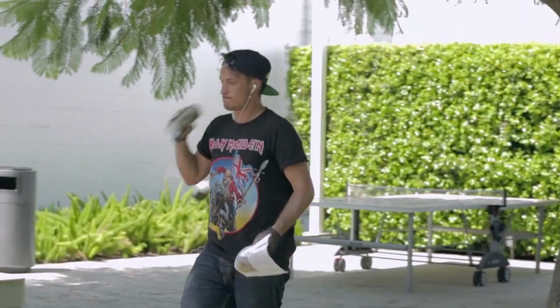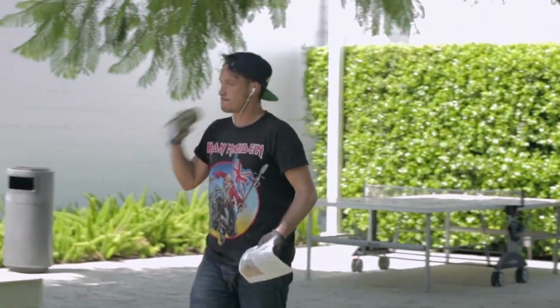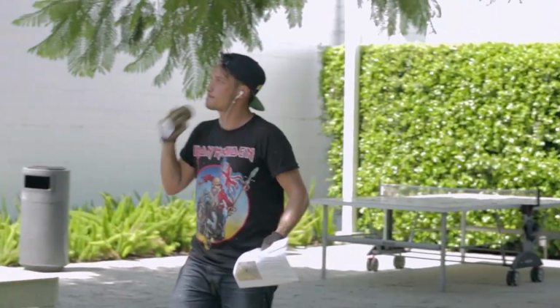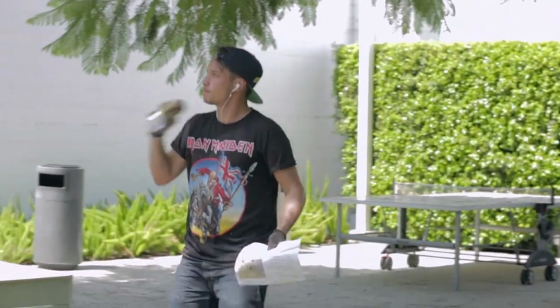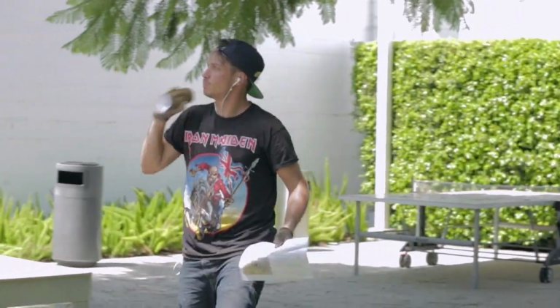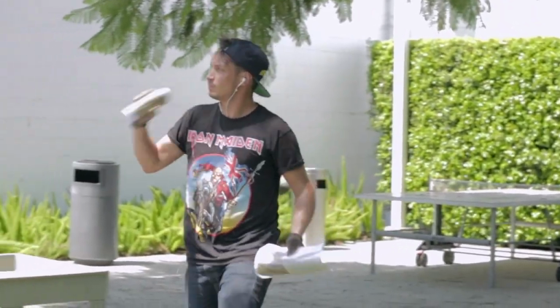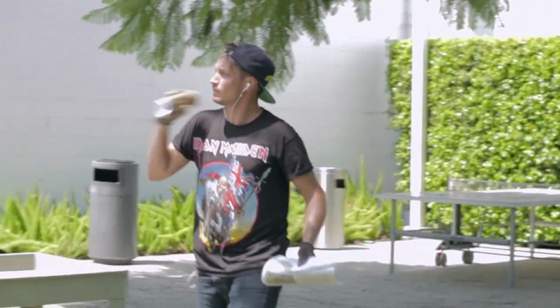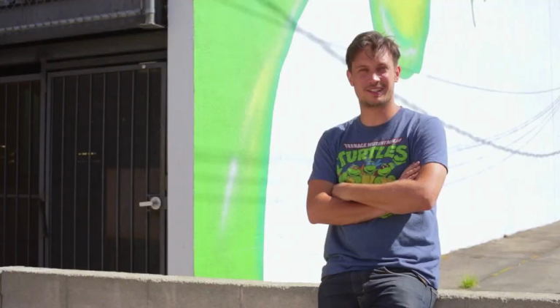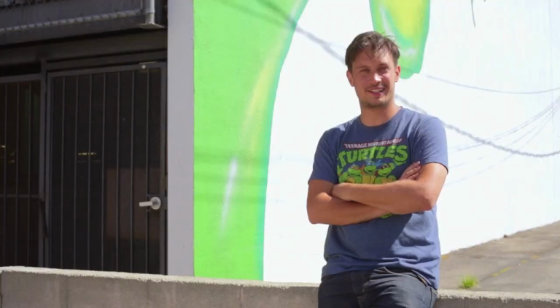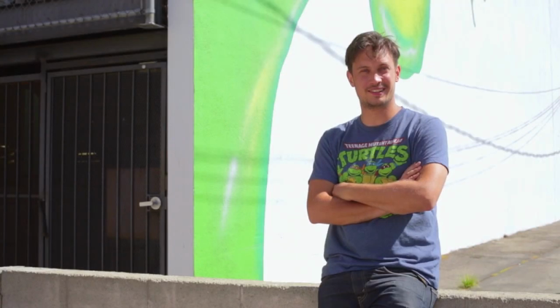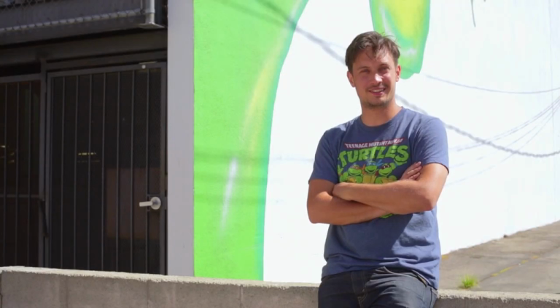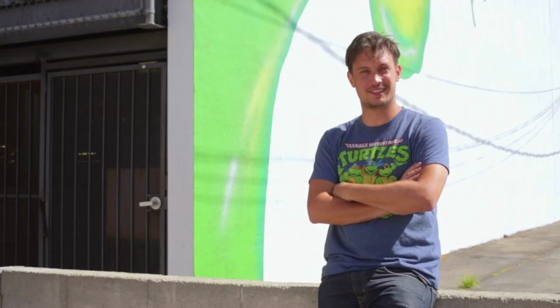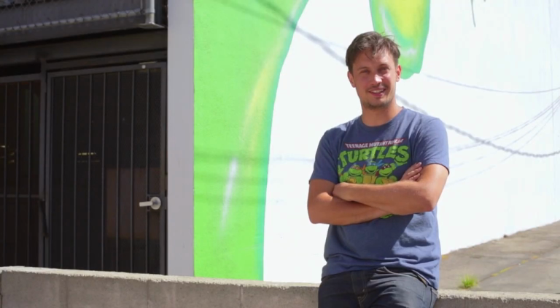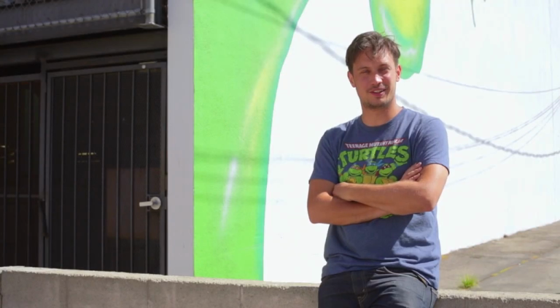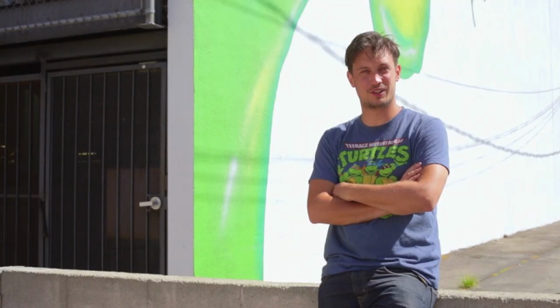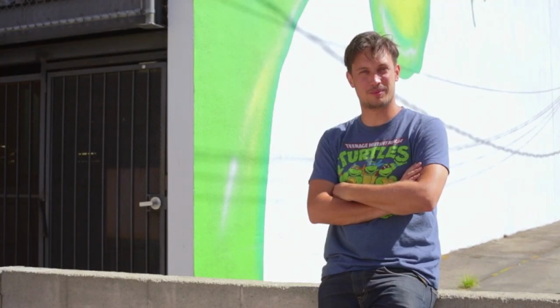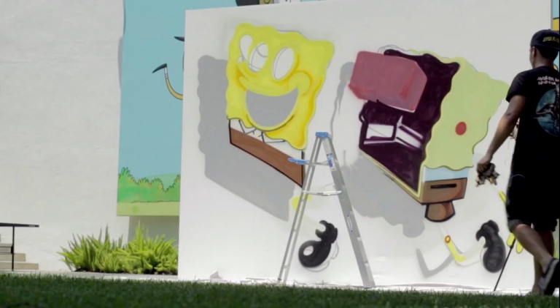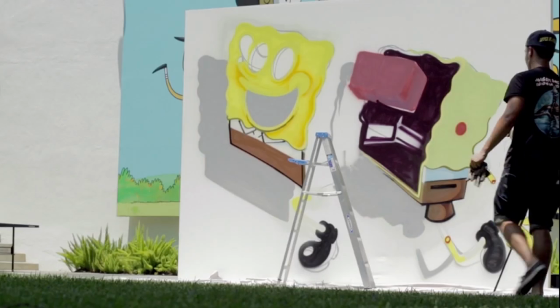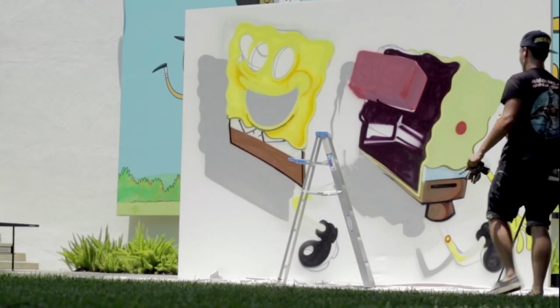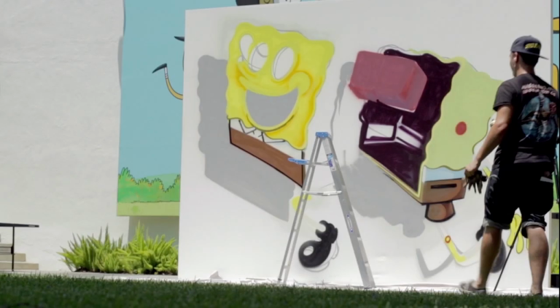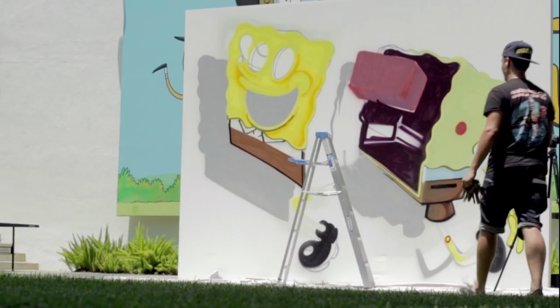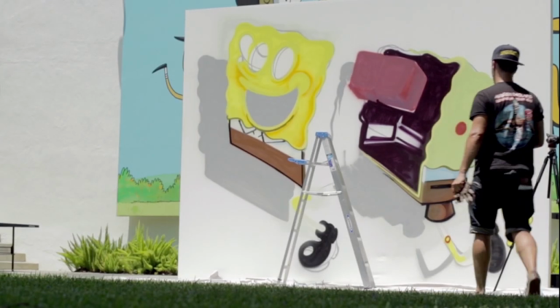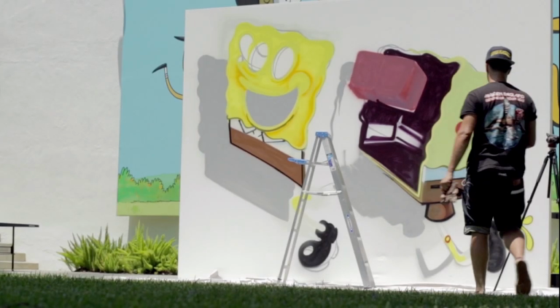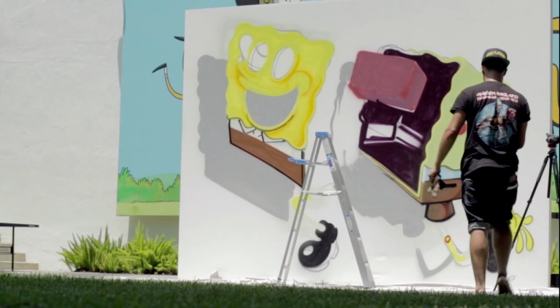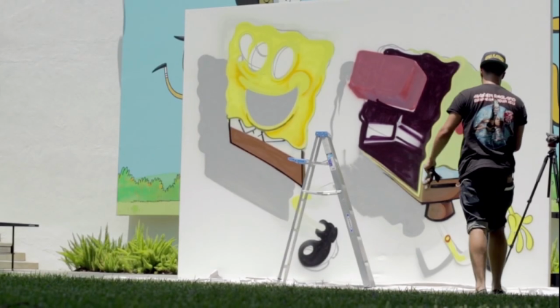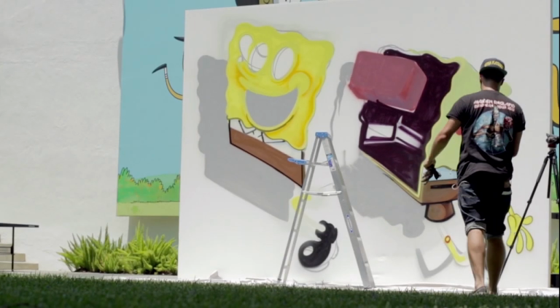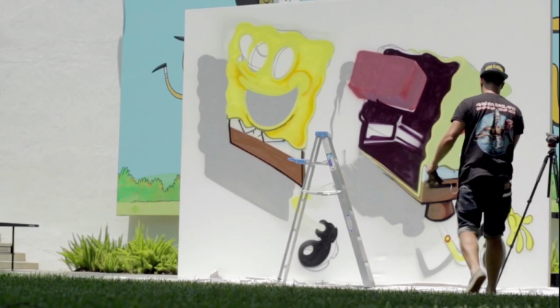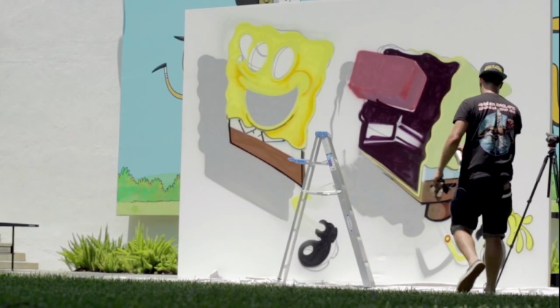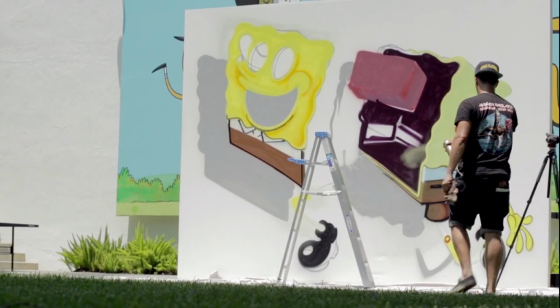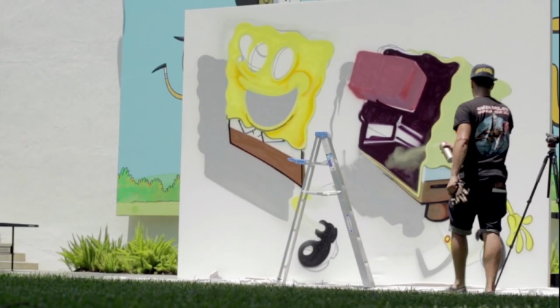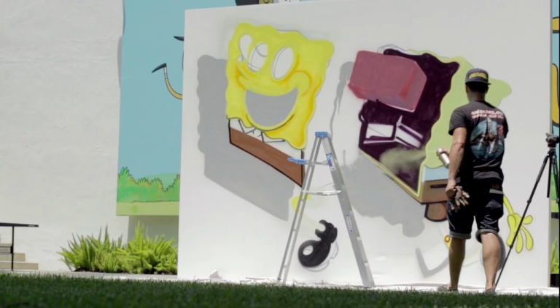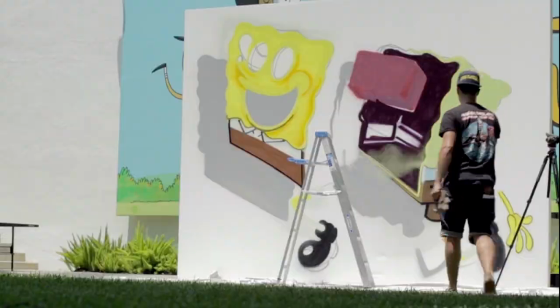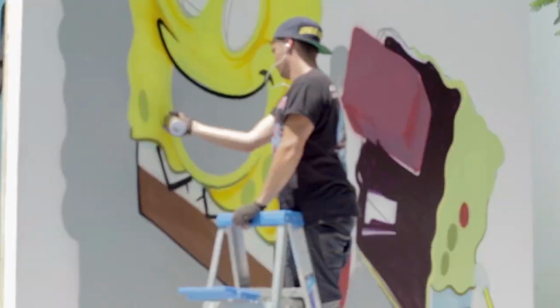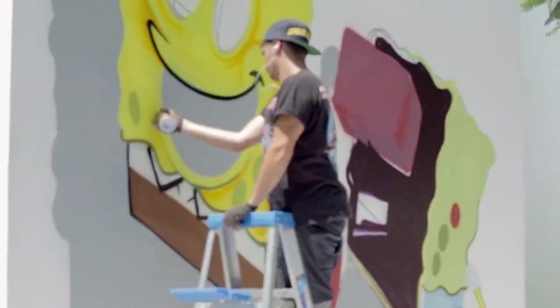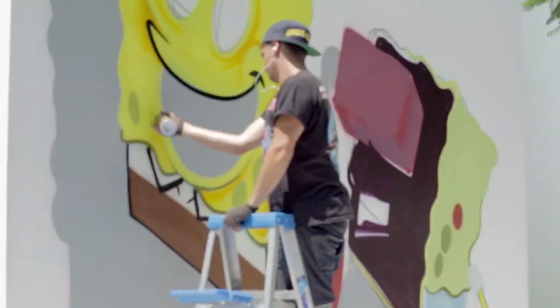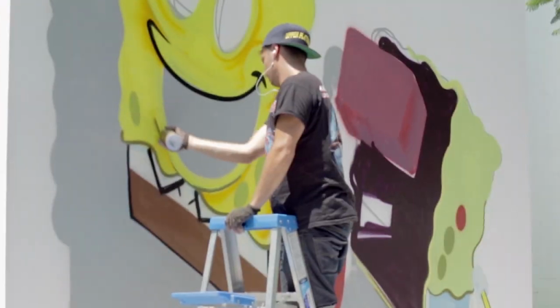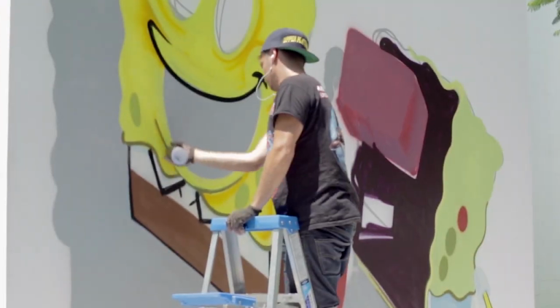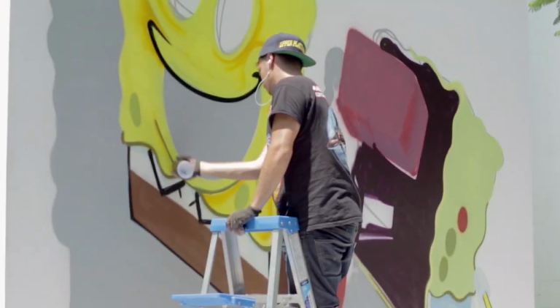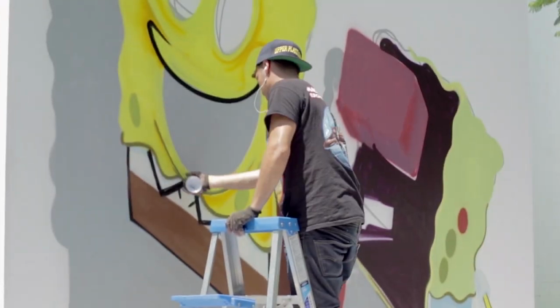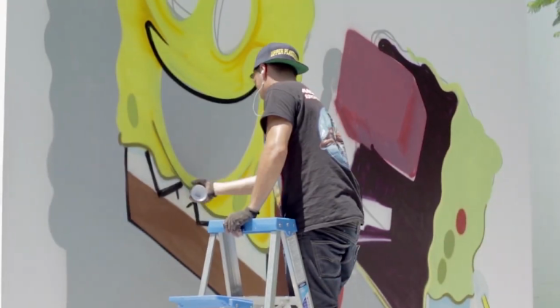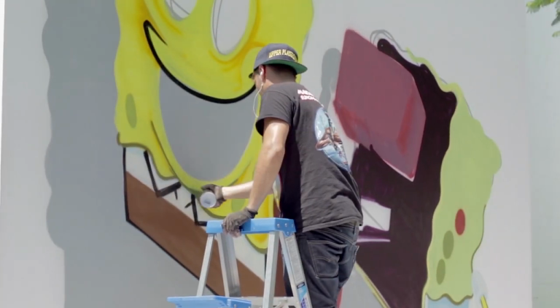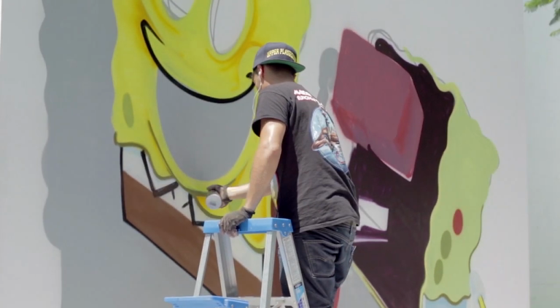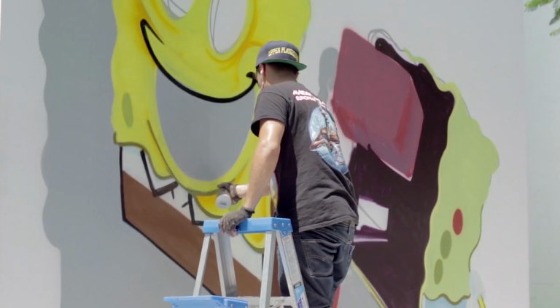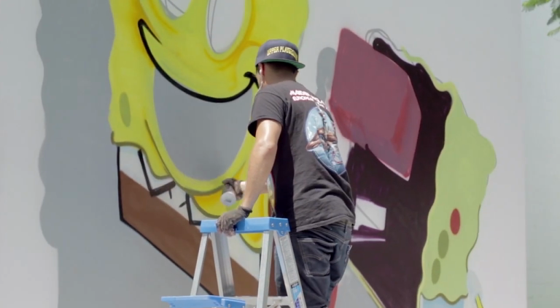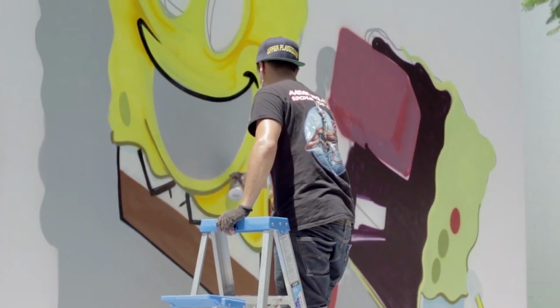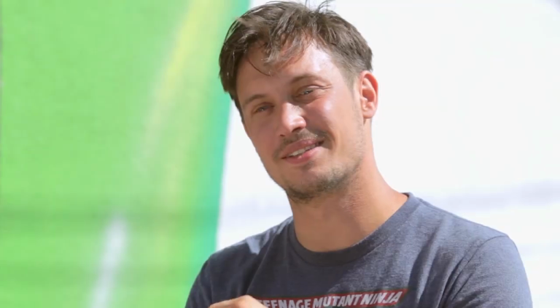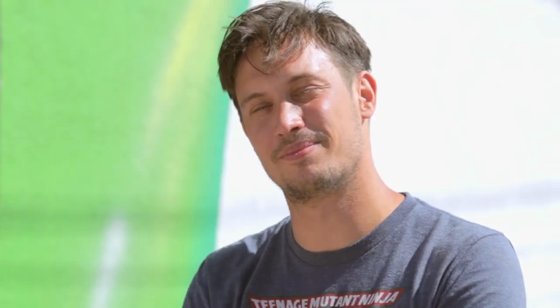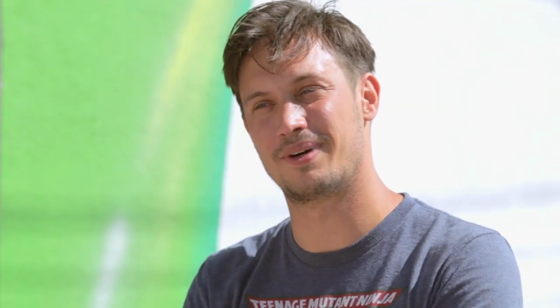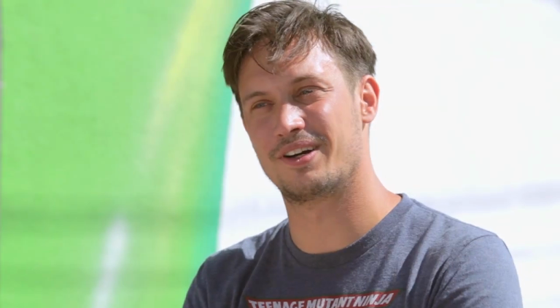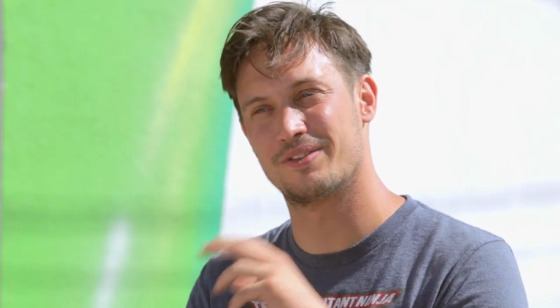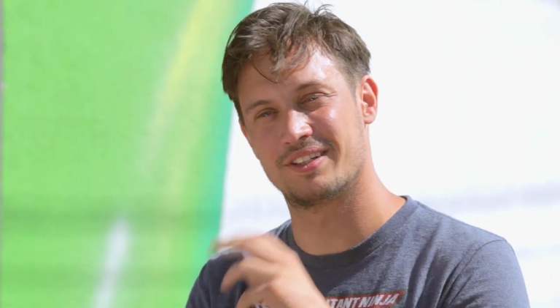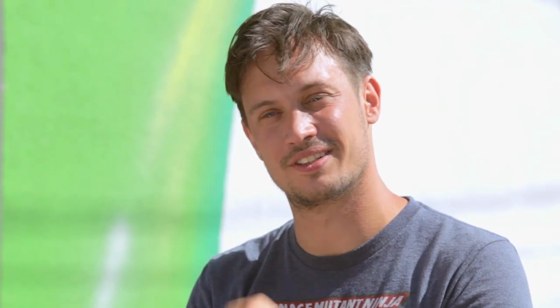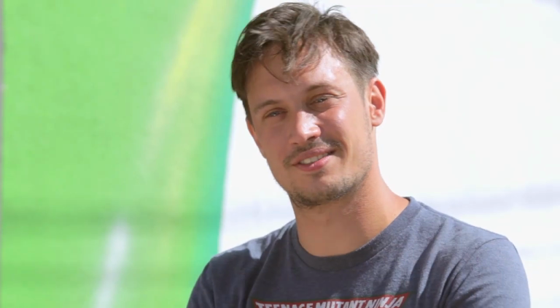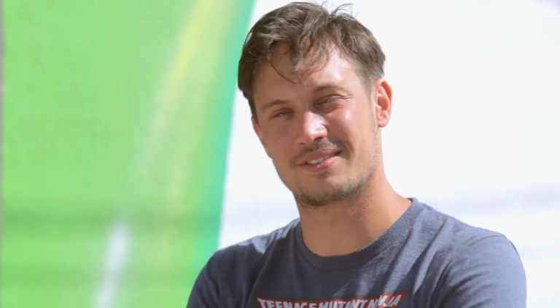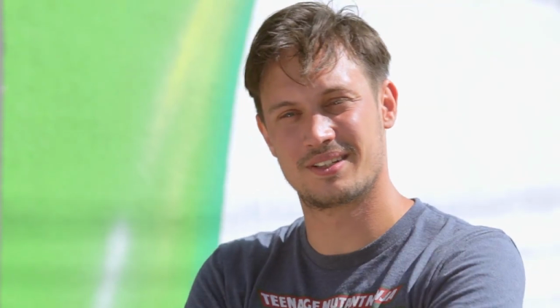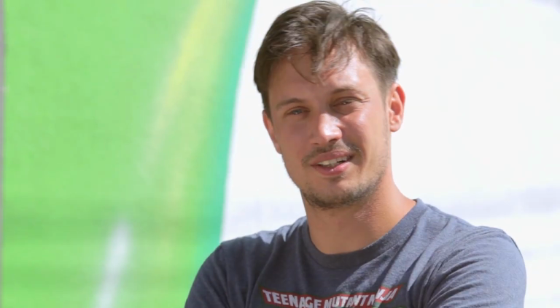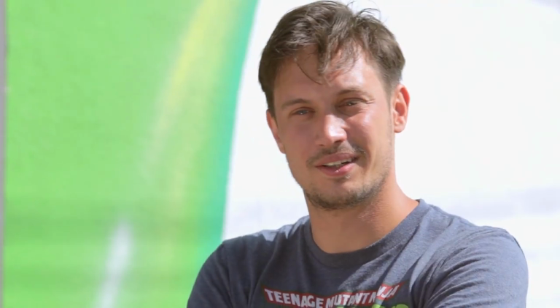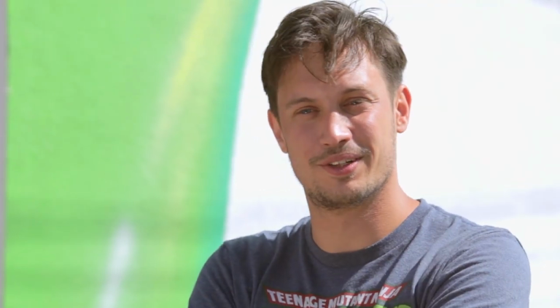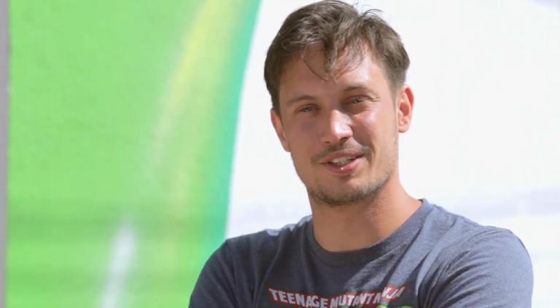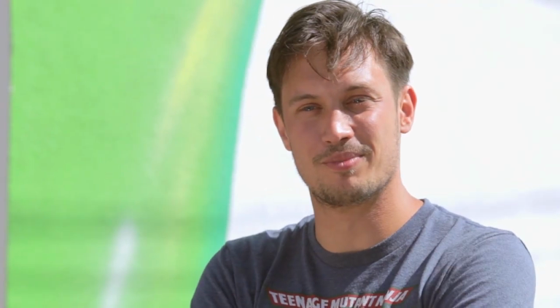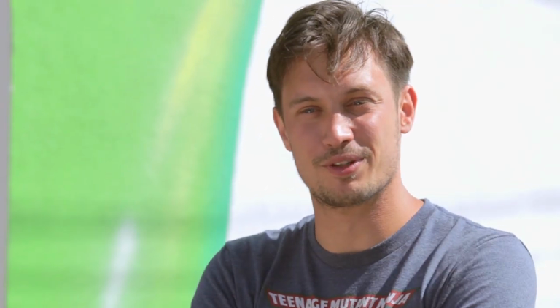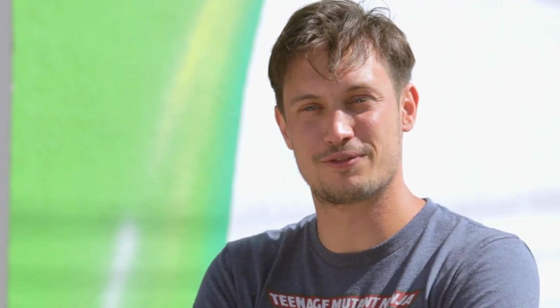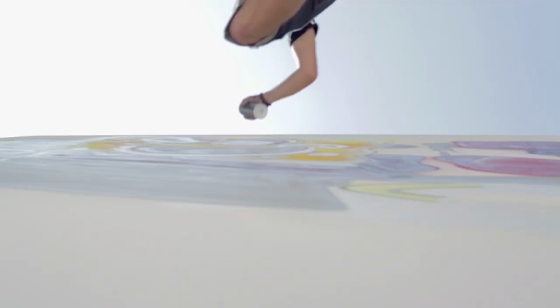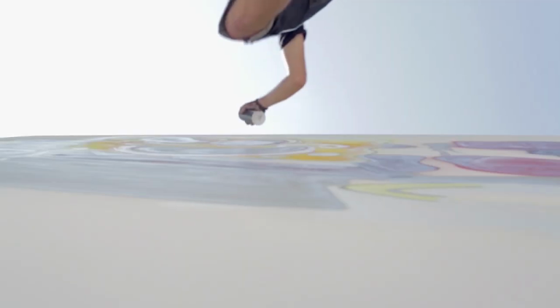When it's filled in and all the base colors are there, and you can start with the details, that's the part when it's most fun.